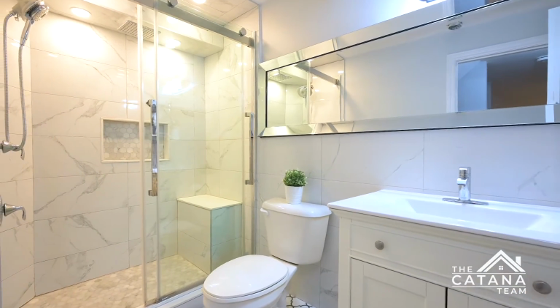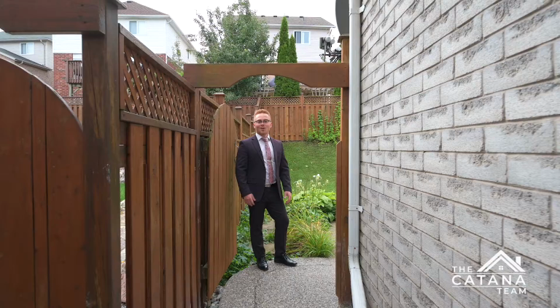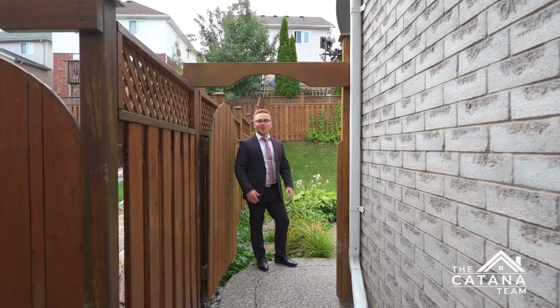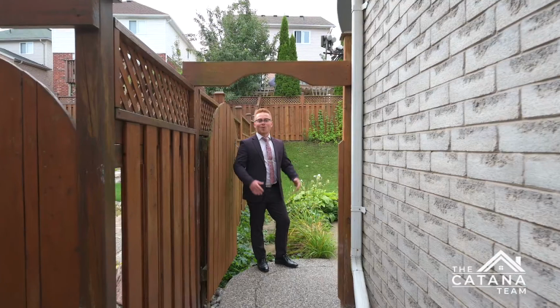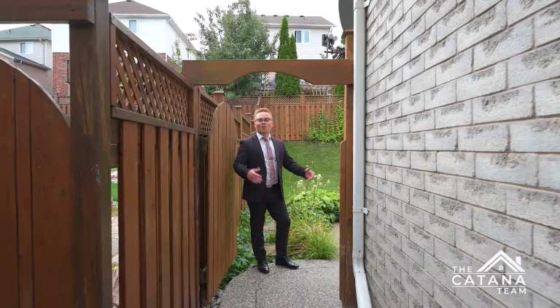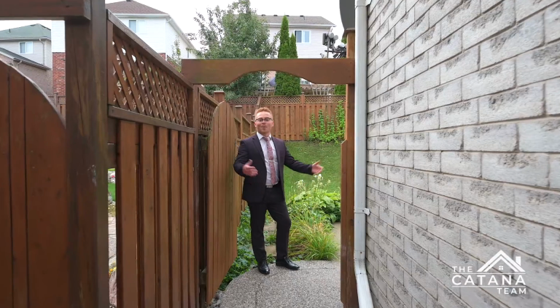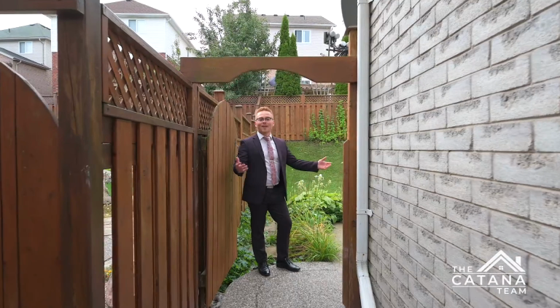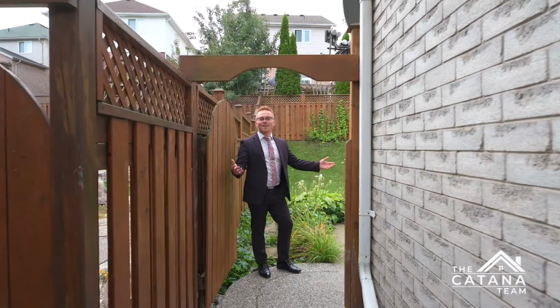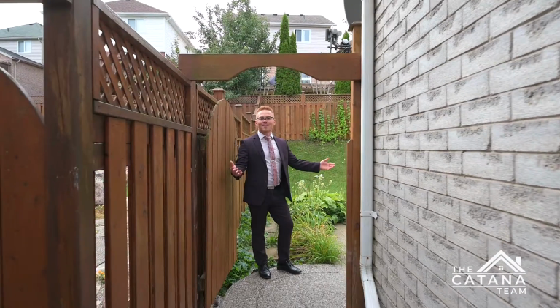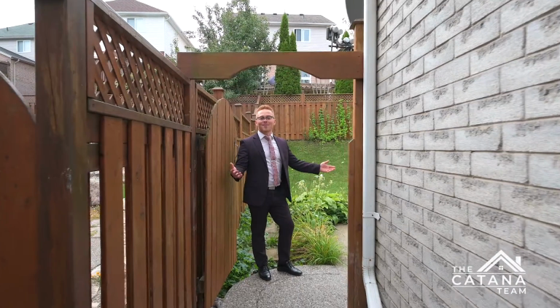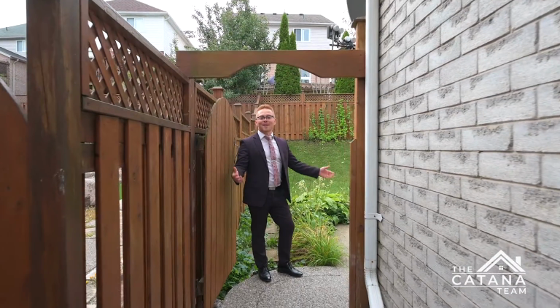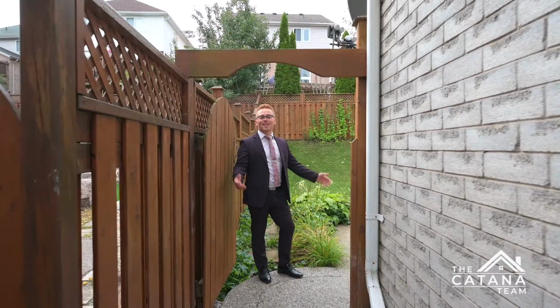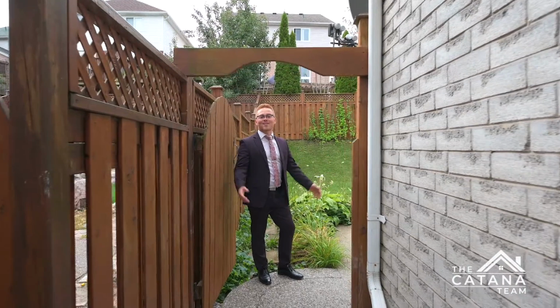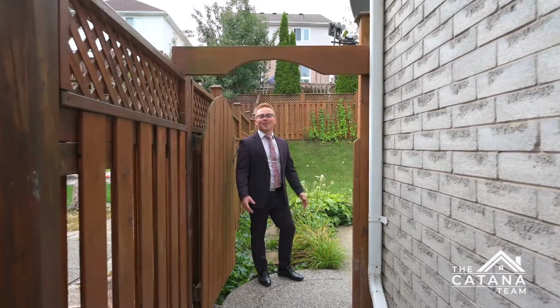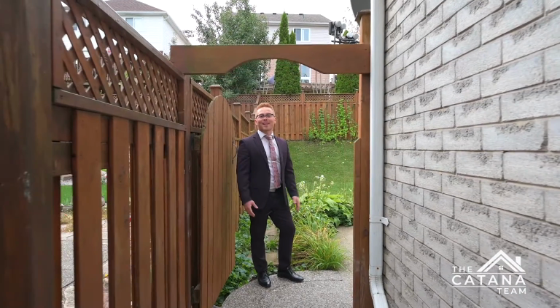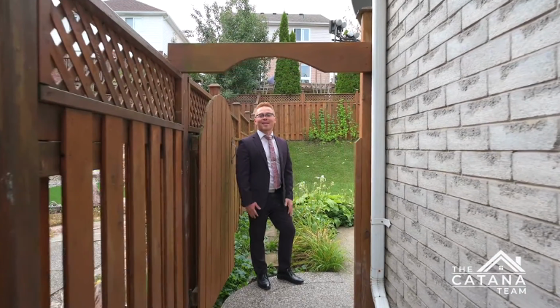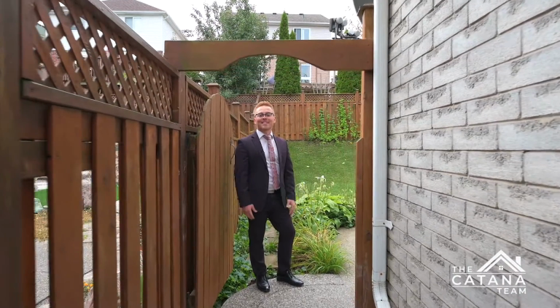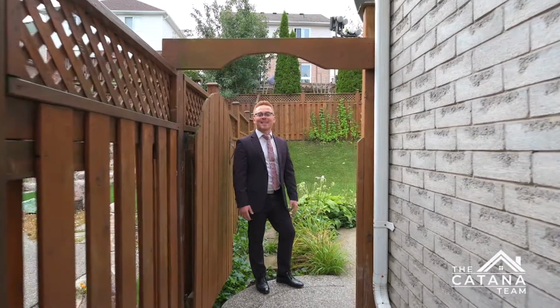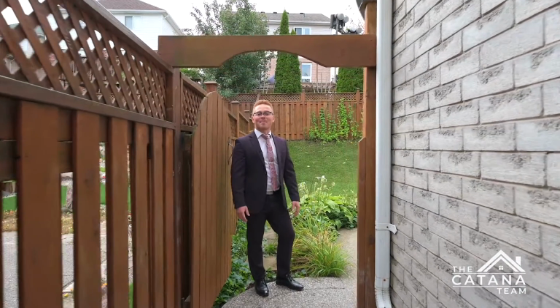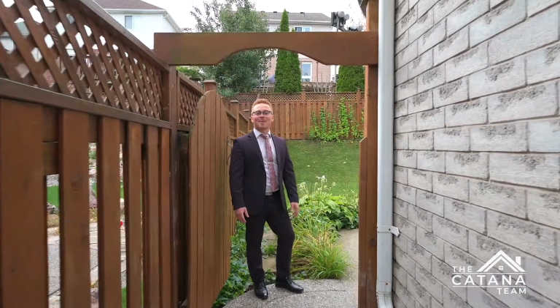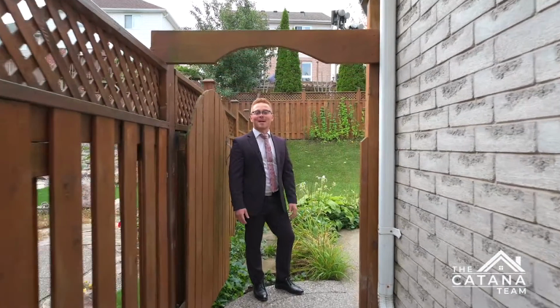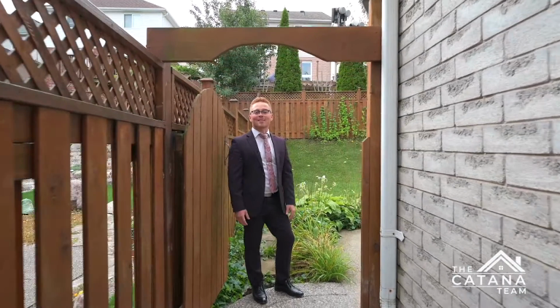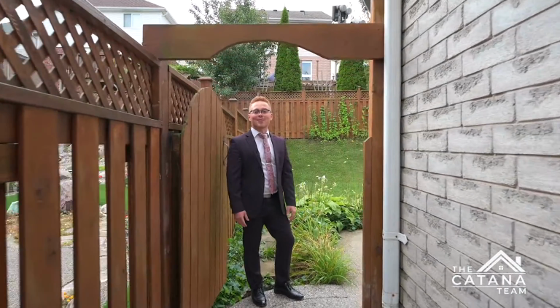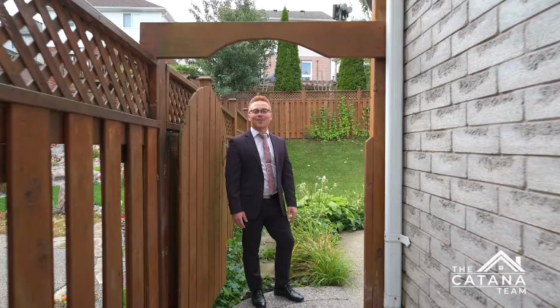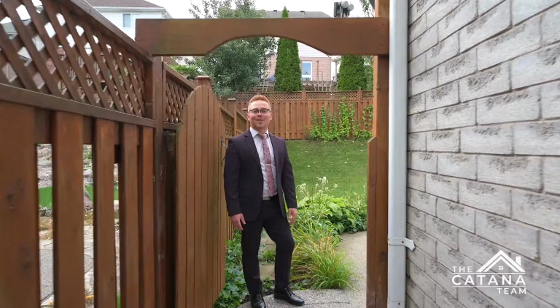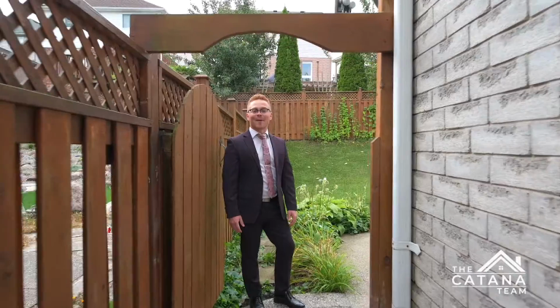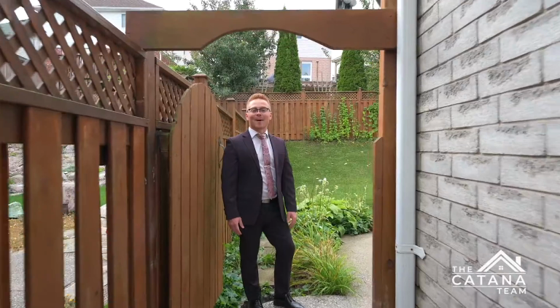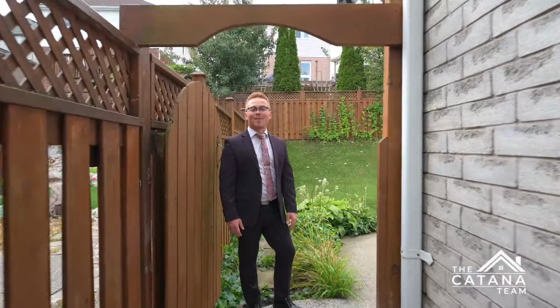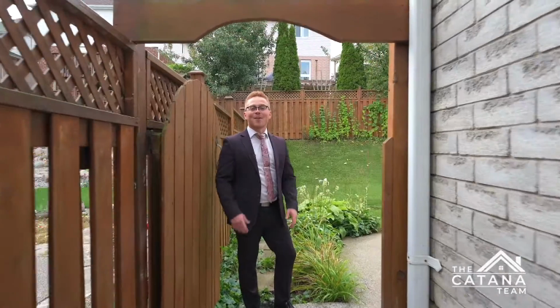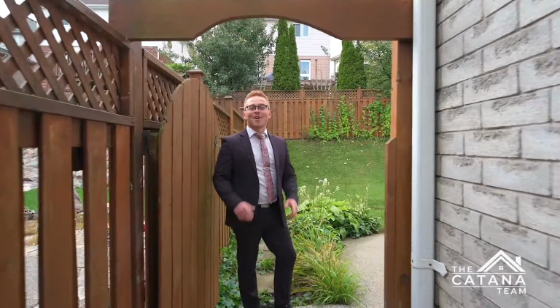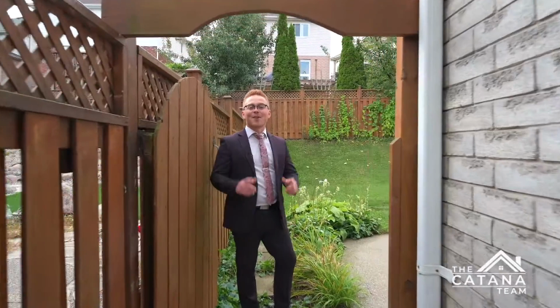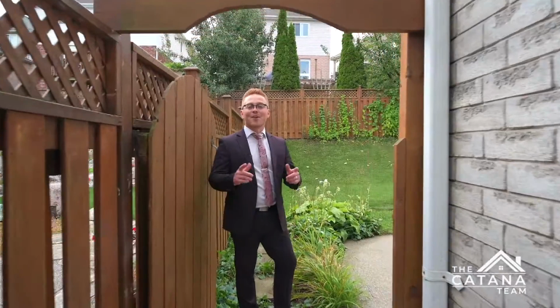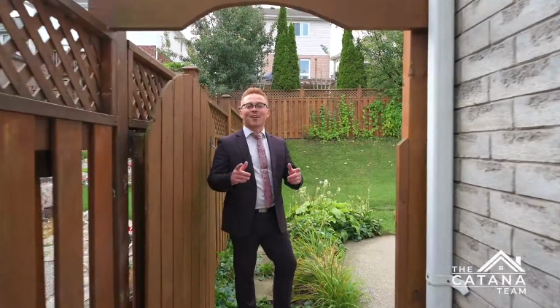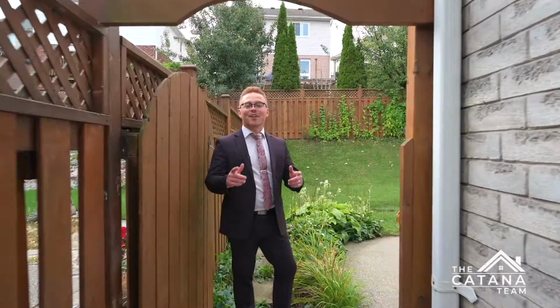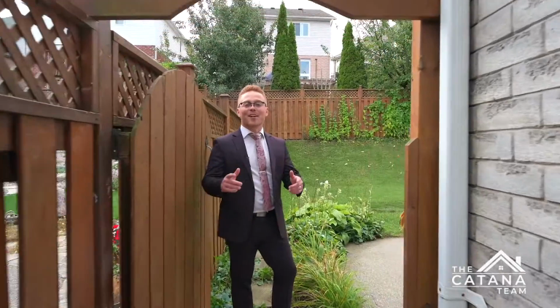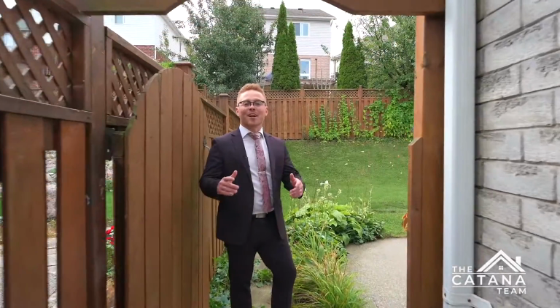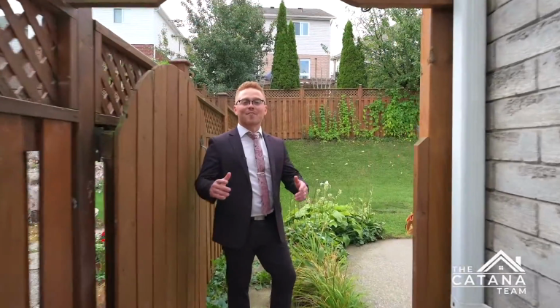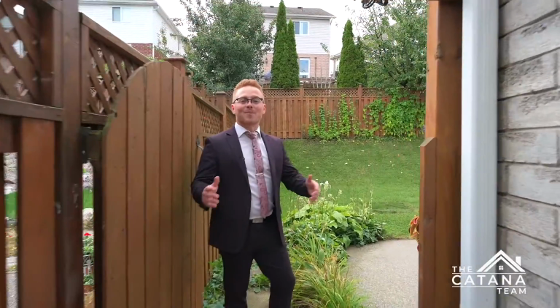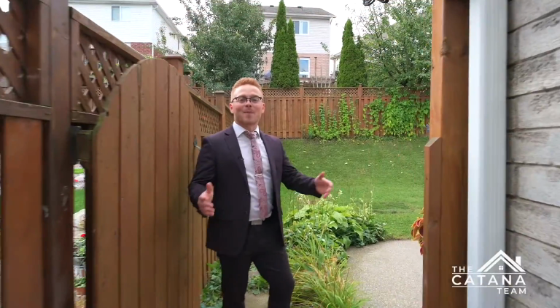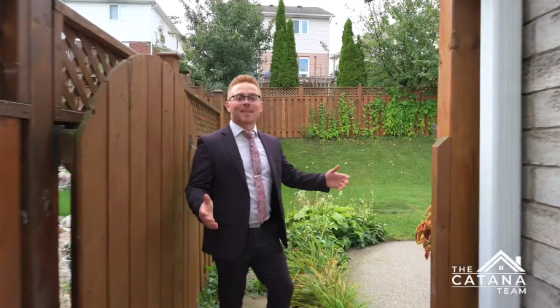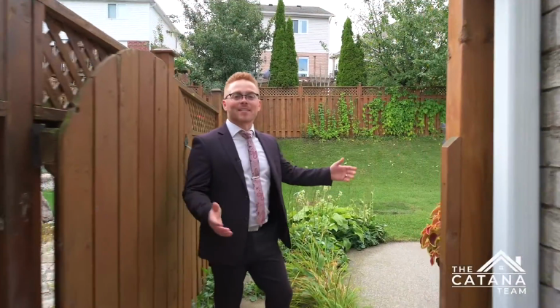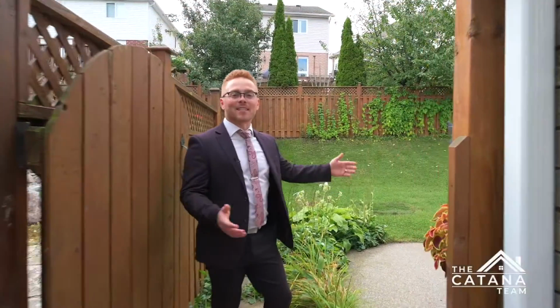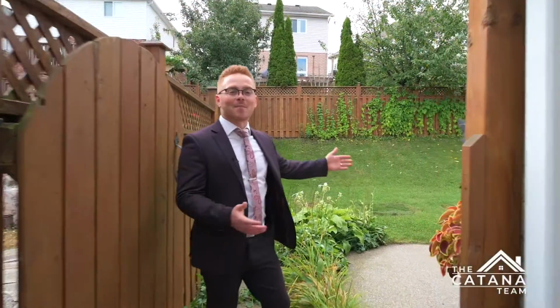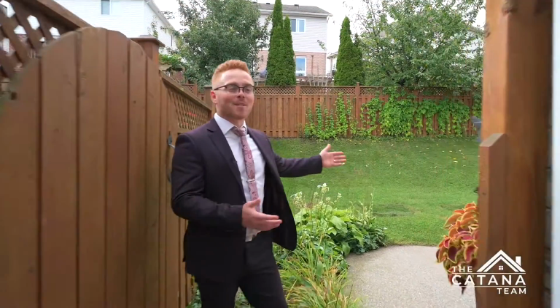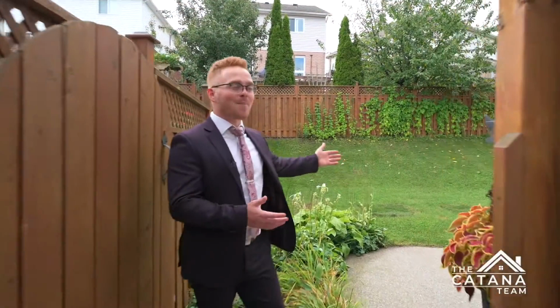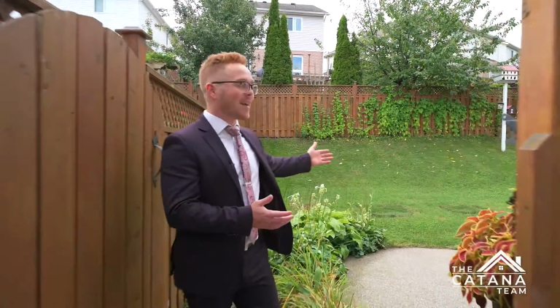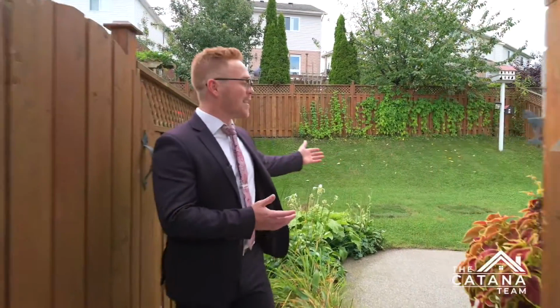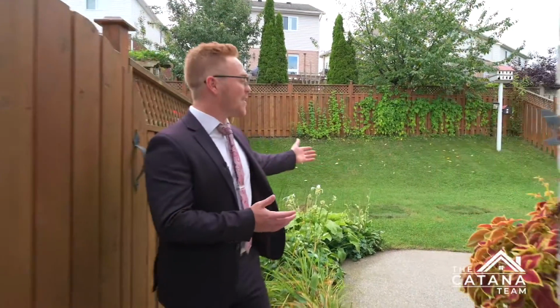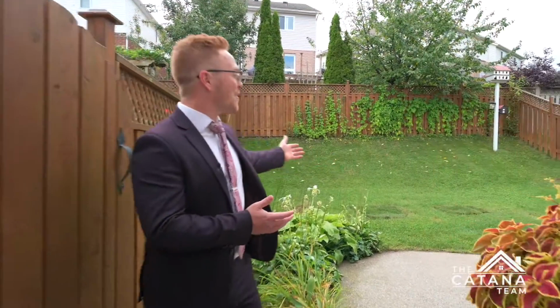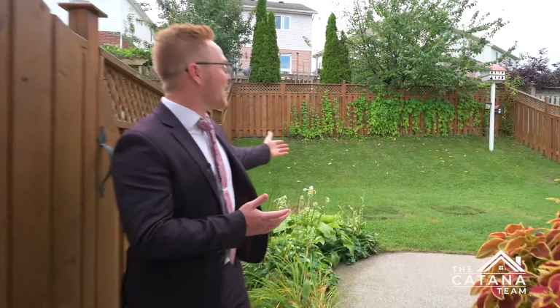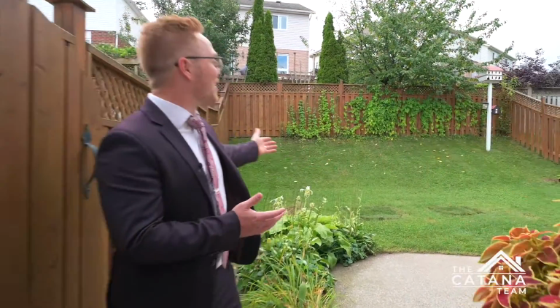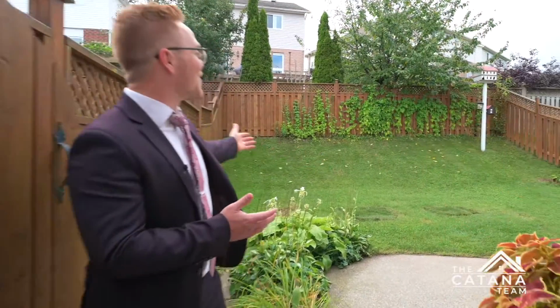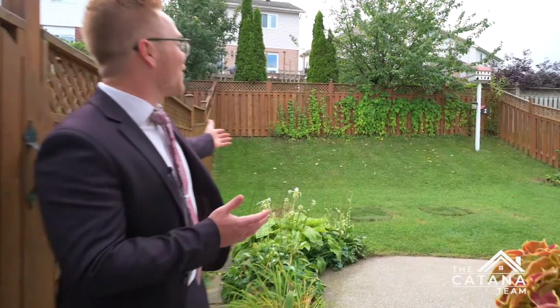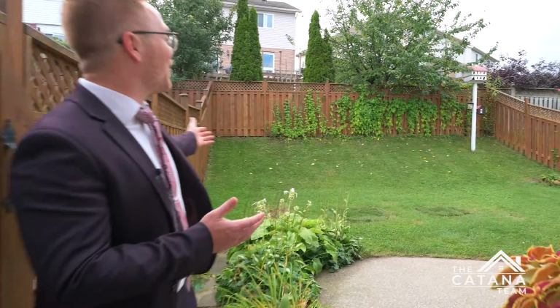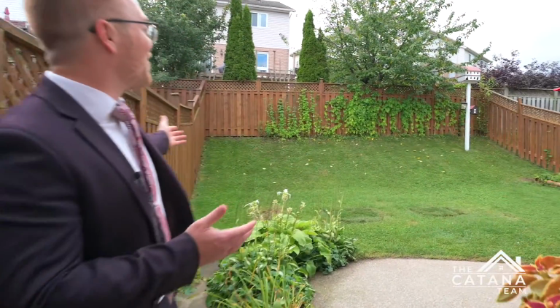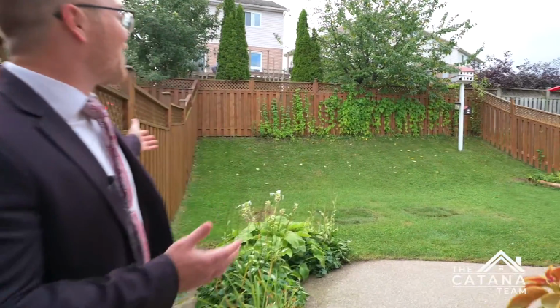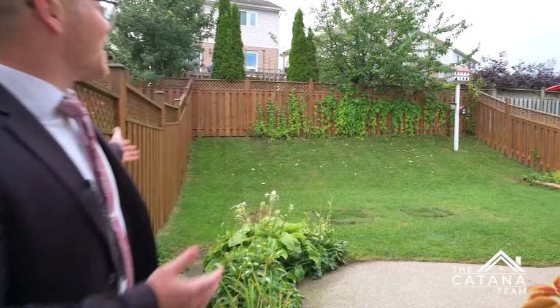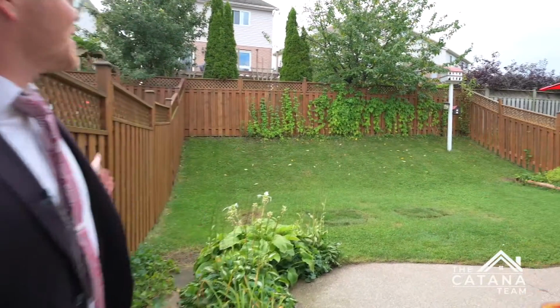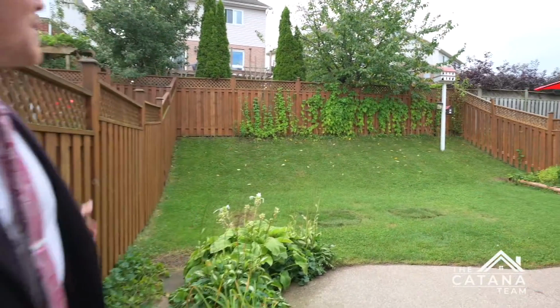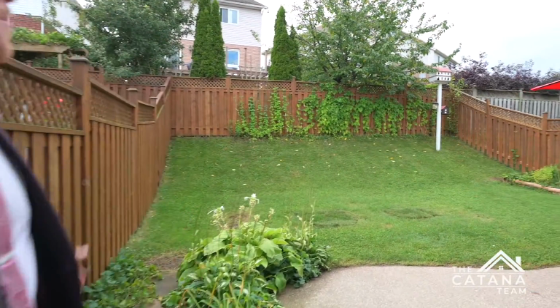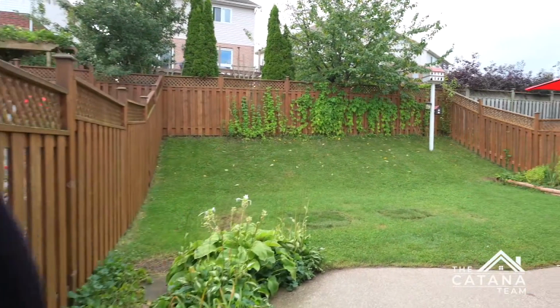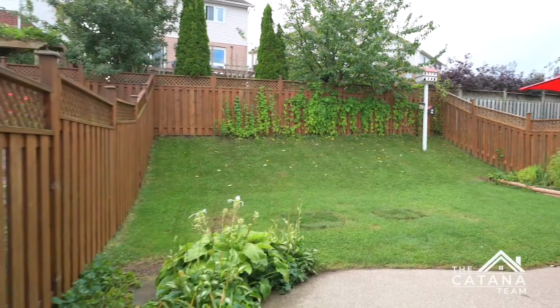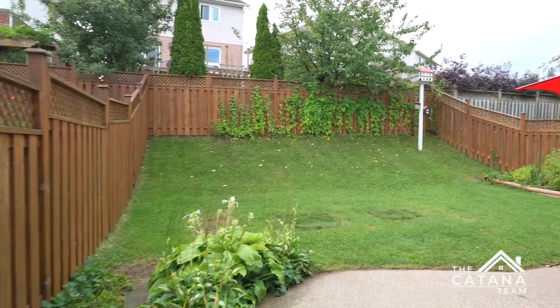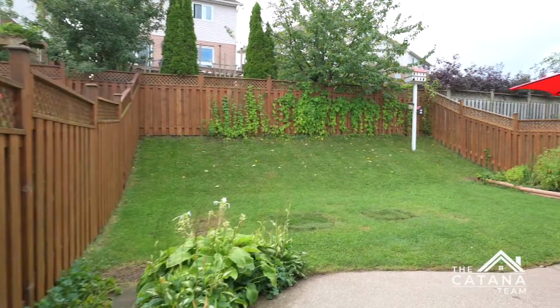With plenty of space for kids and pets to run around, you're going to love spending summers back here in this fully fenced backyard.